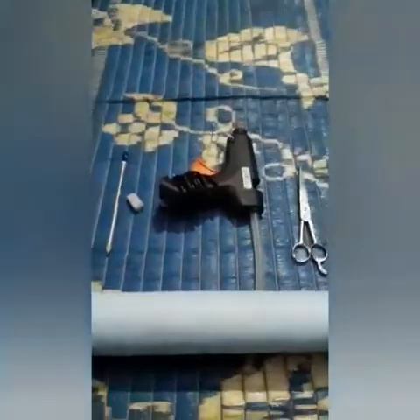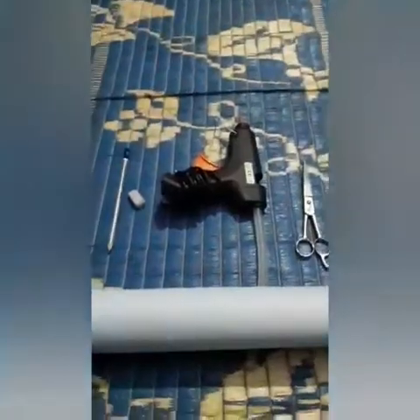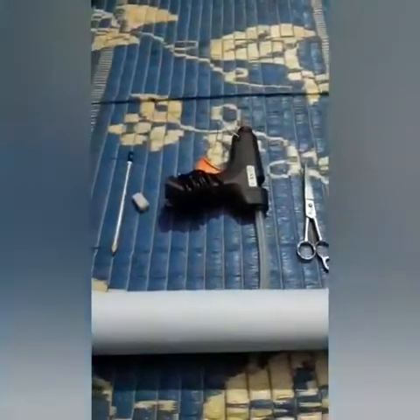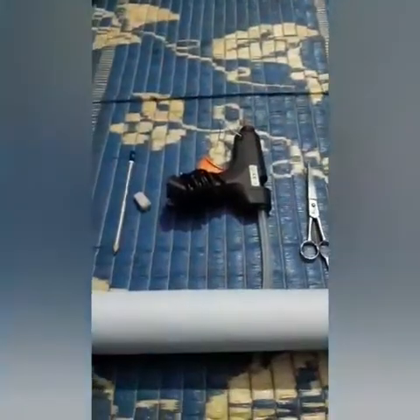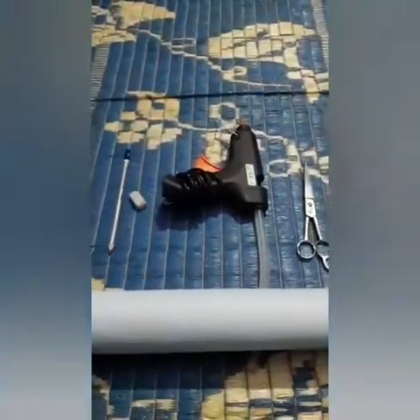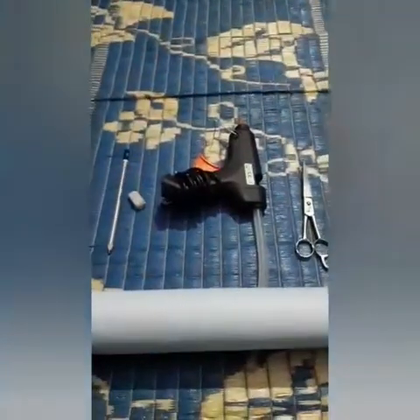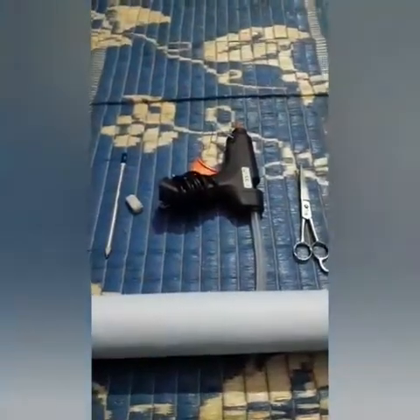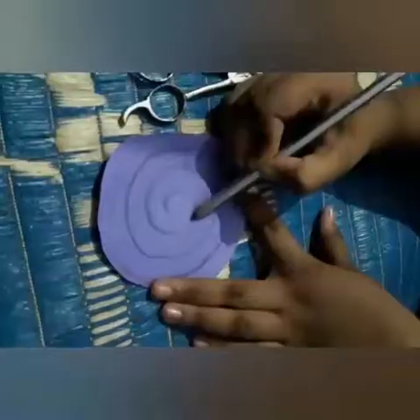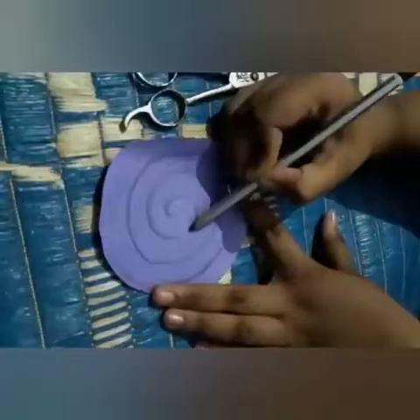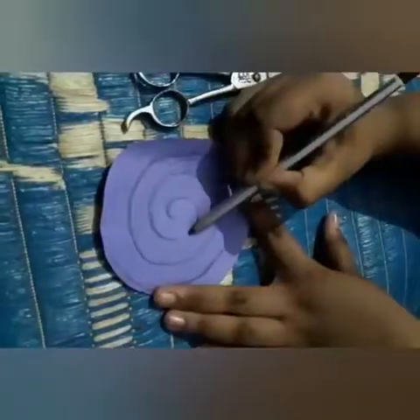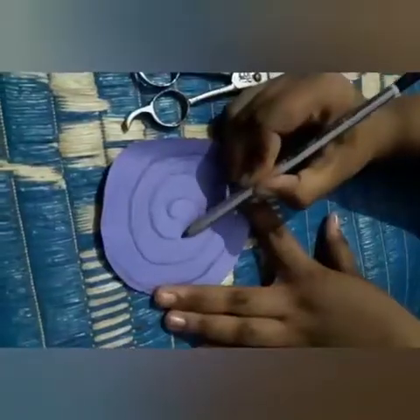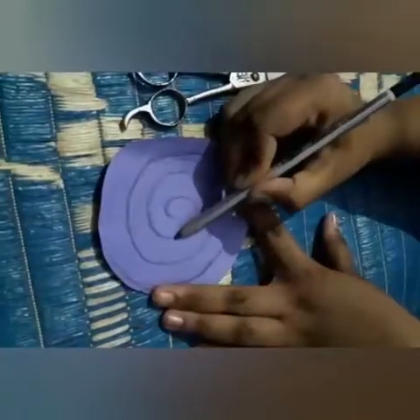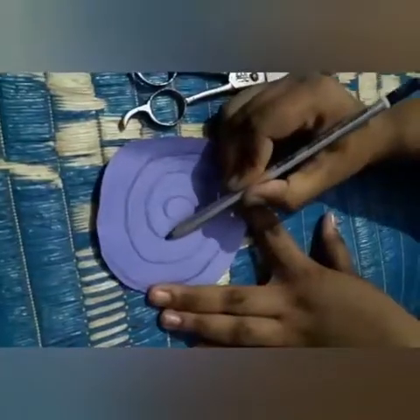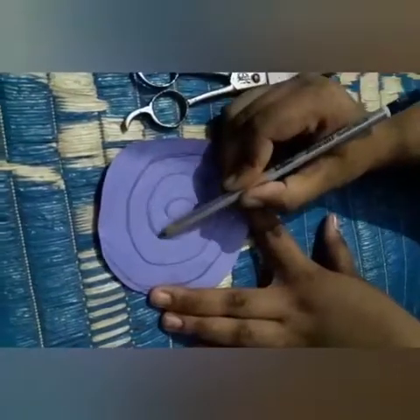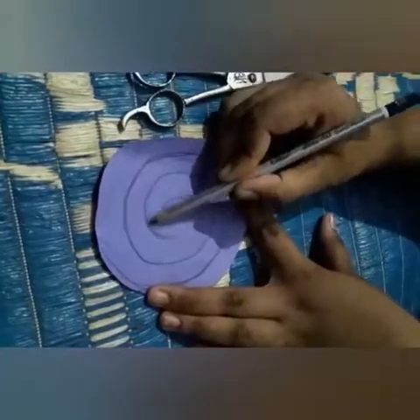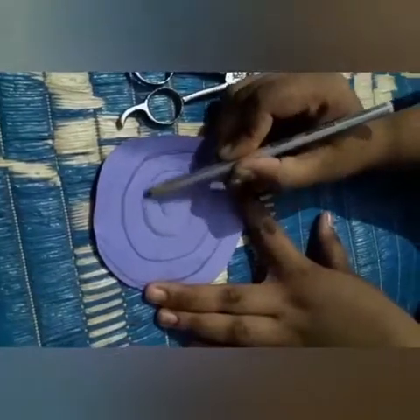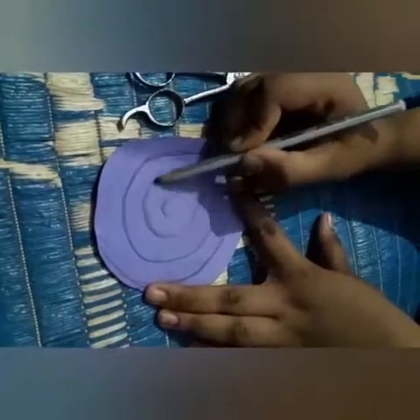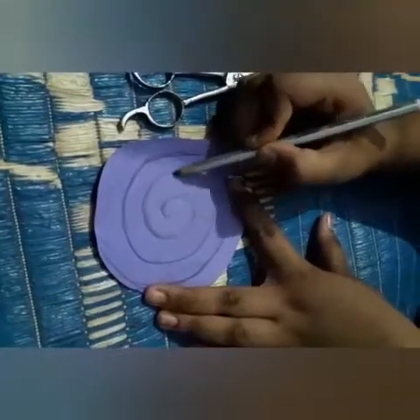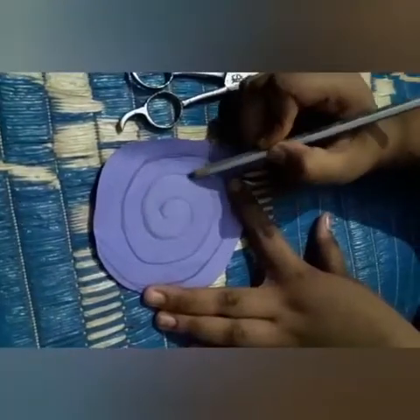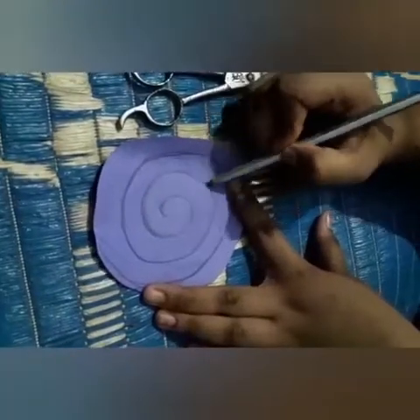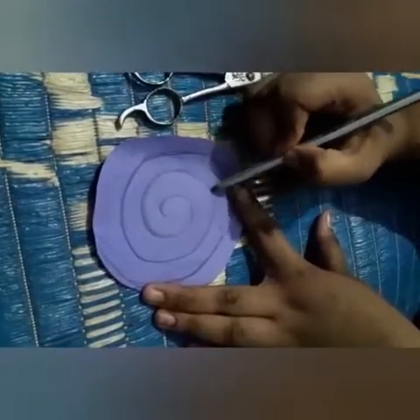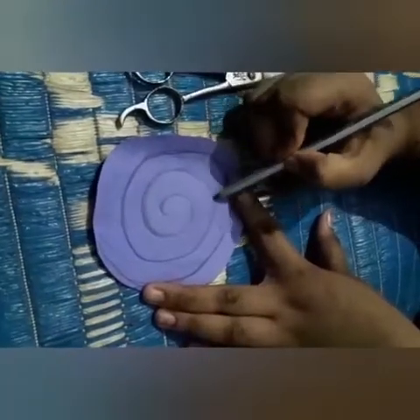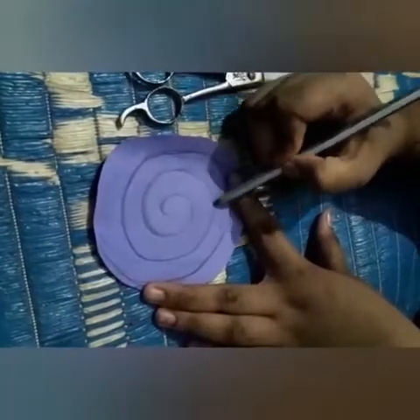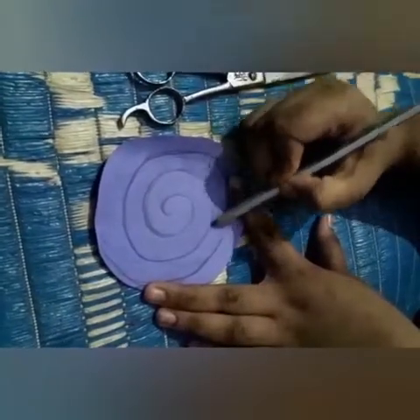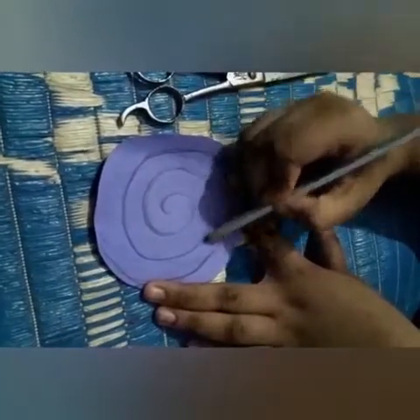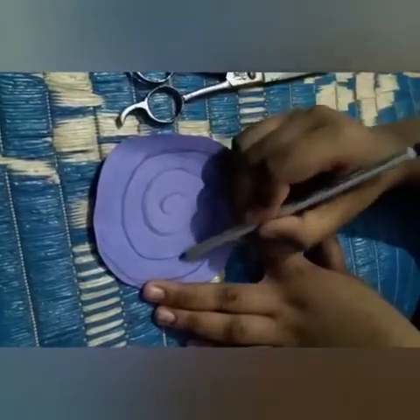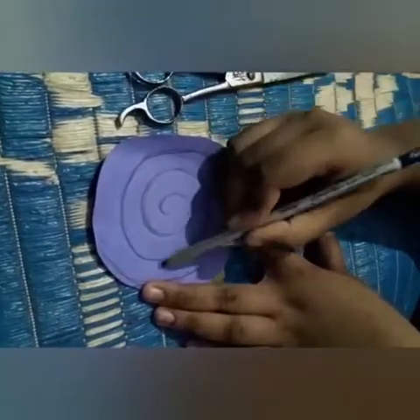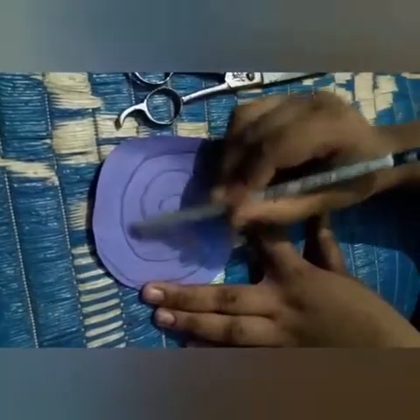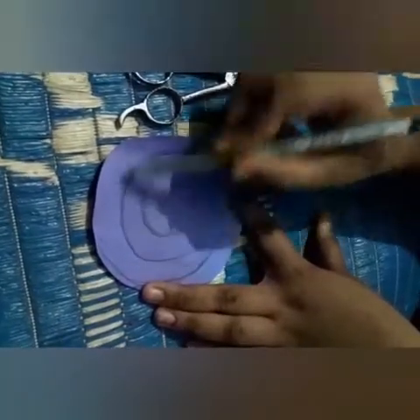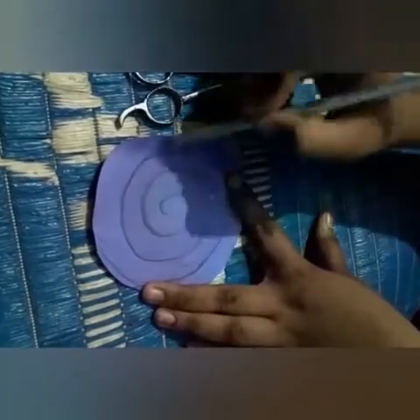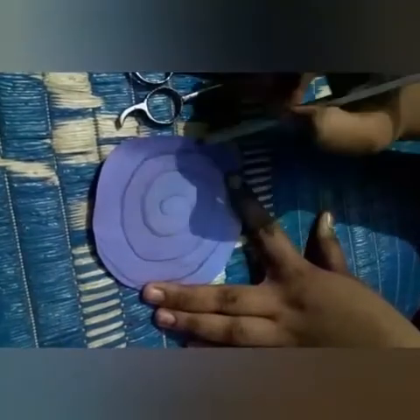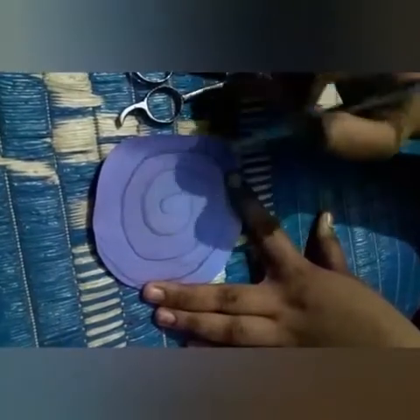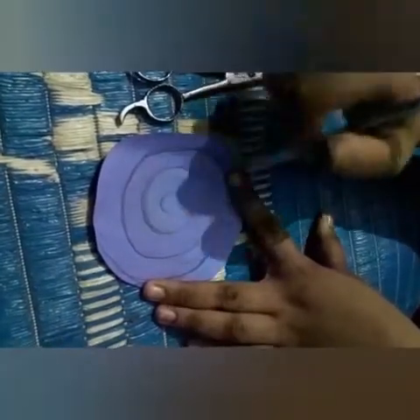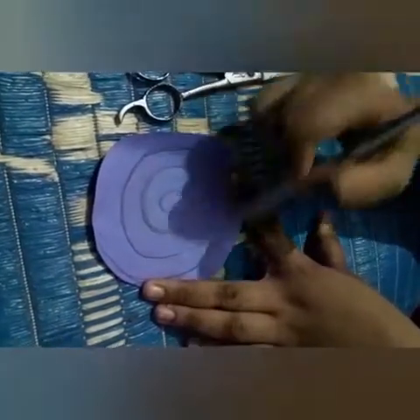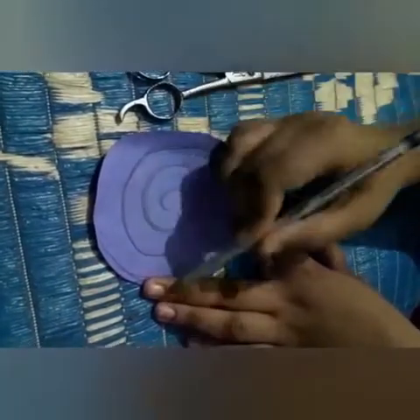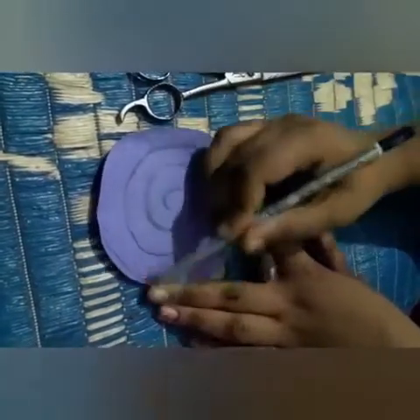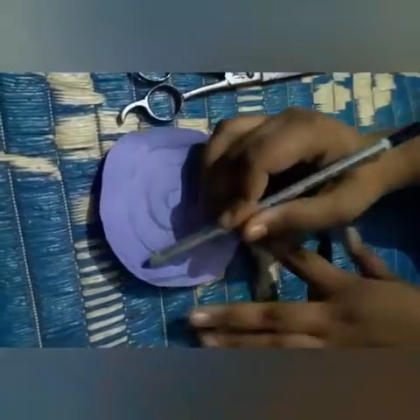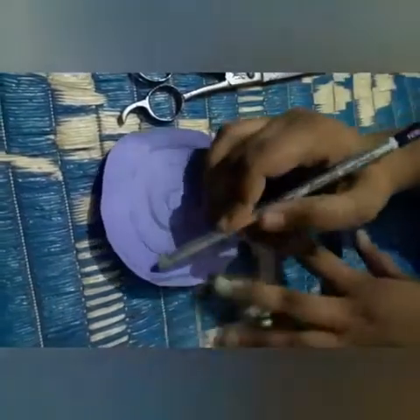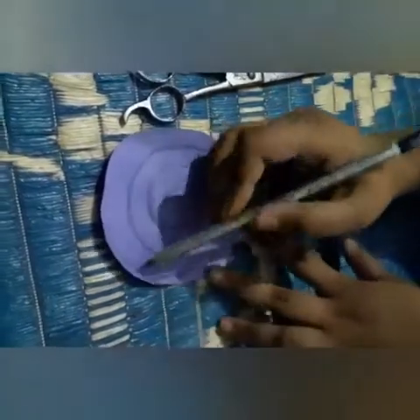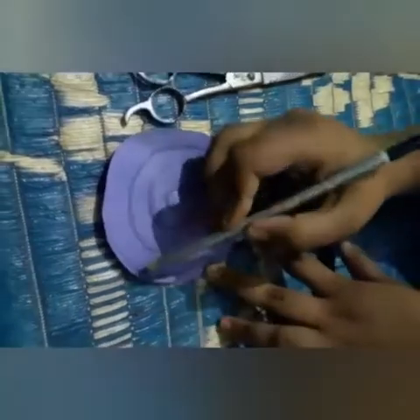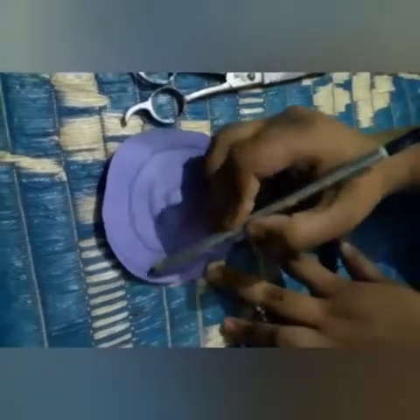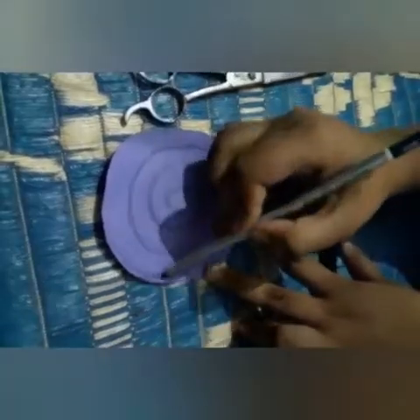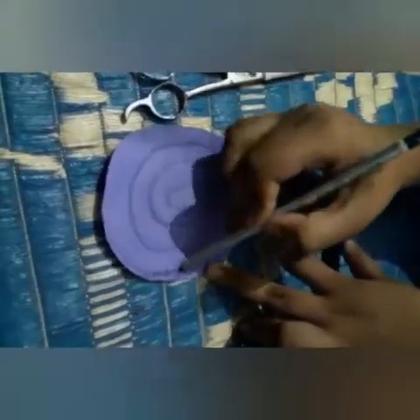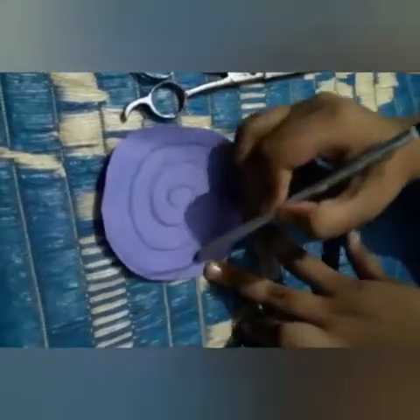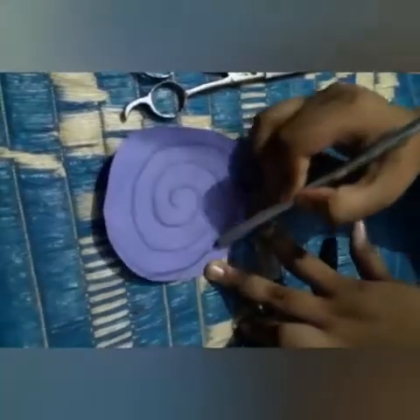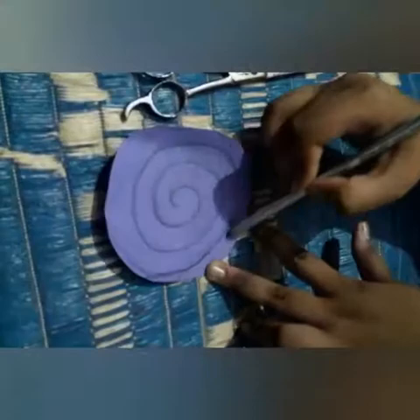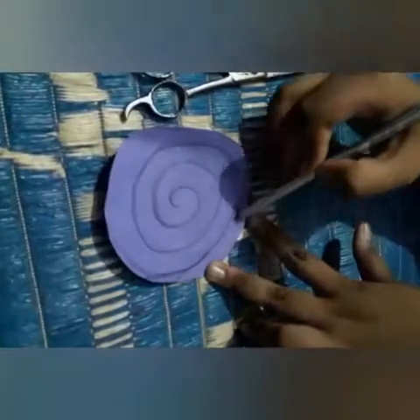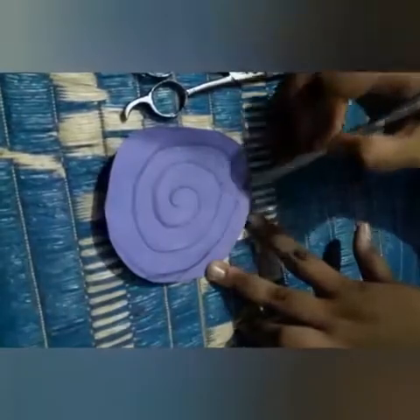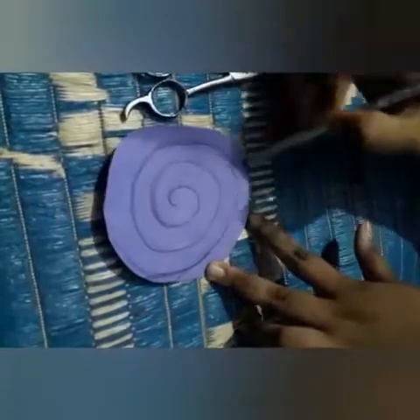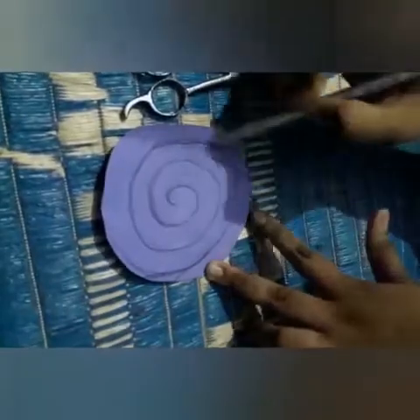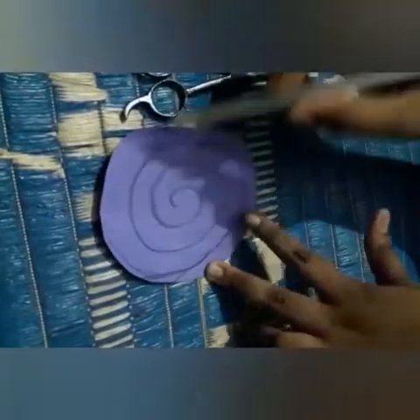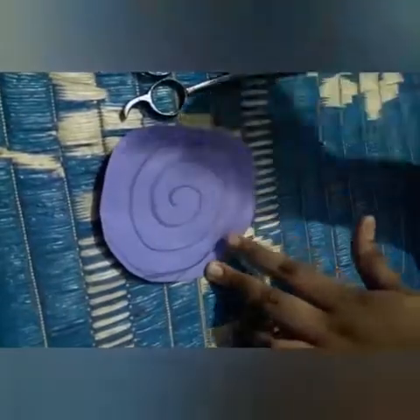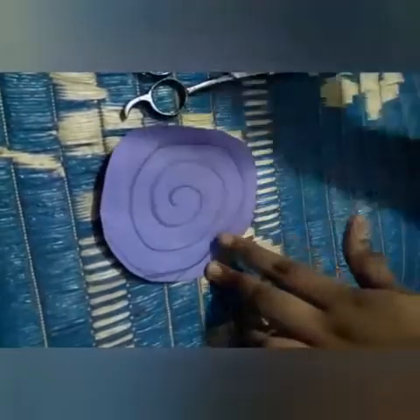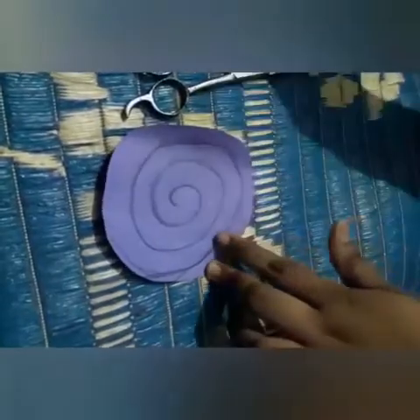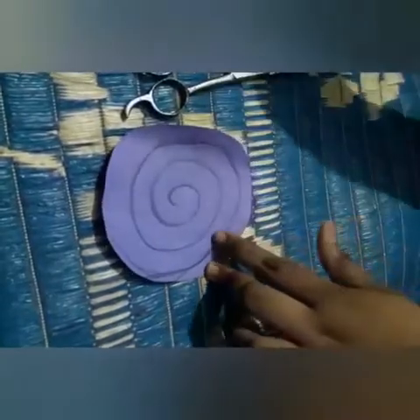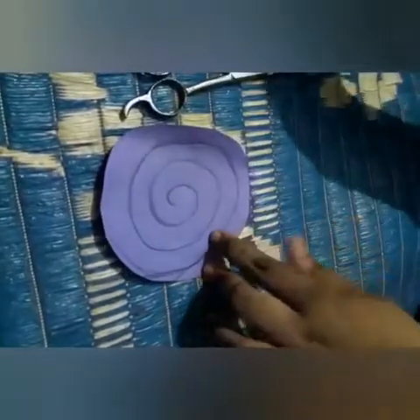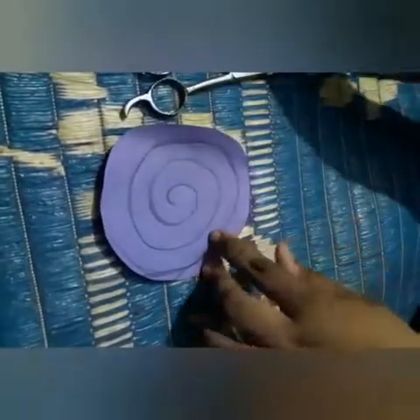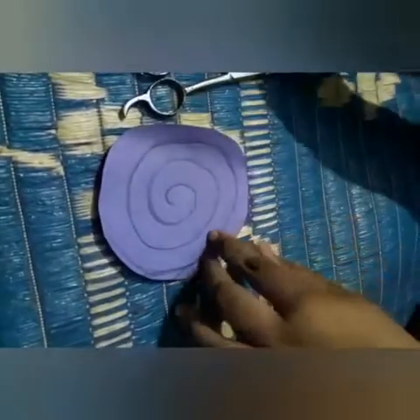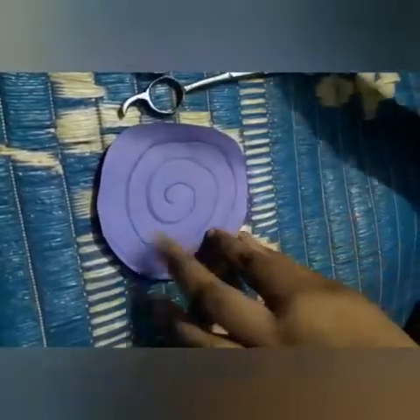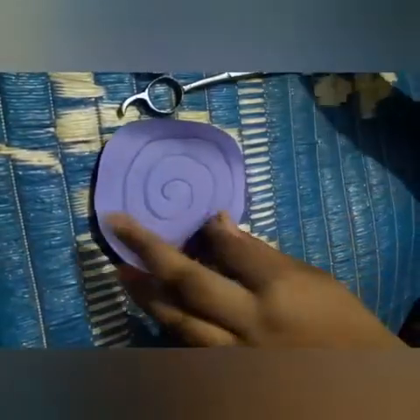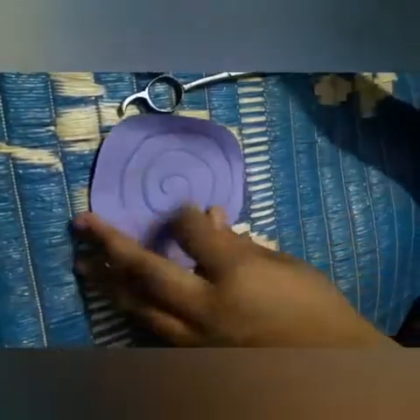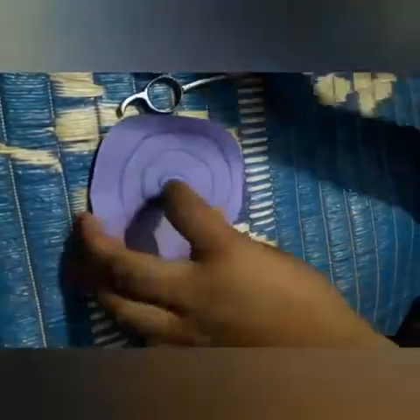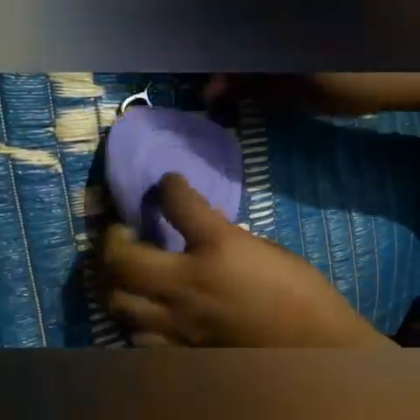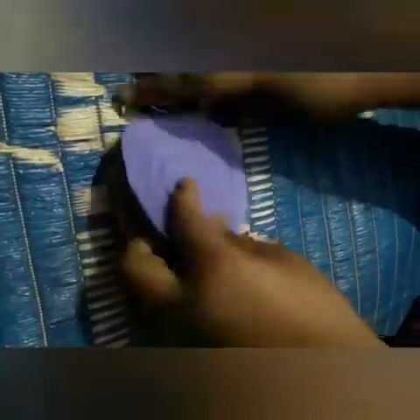Let's begin! From here, I had made this pattern. This is a stencil pattern. Now, we have to cut it.